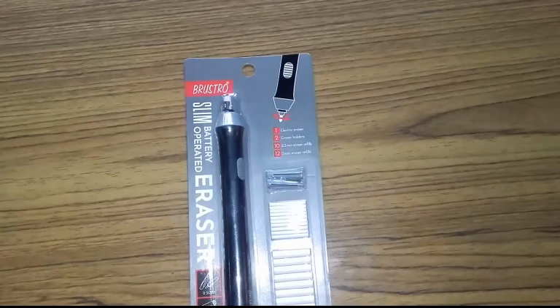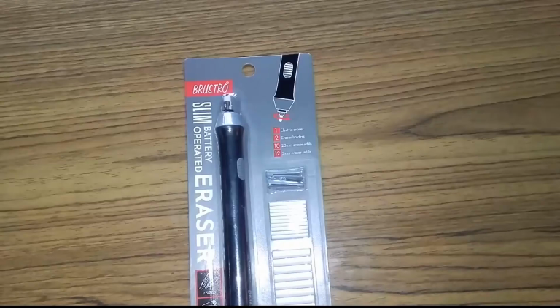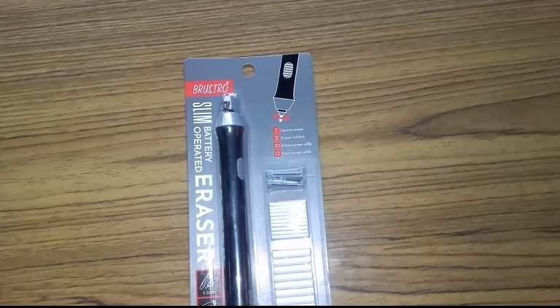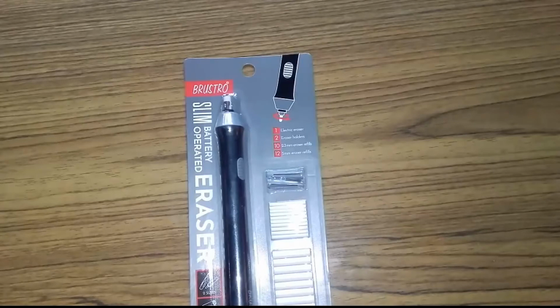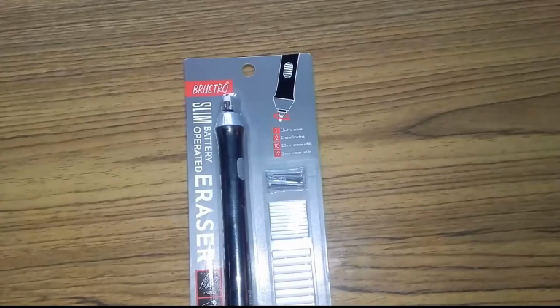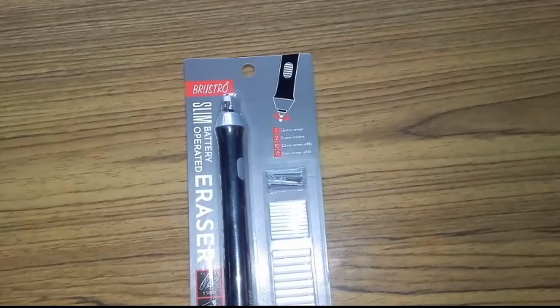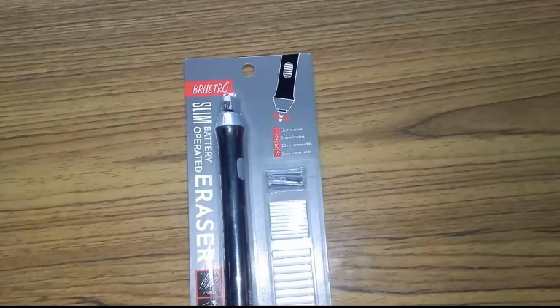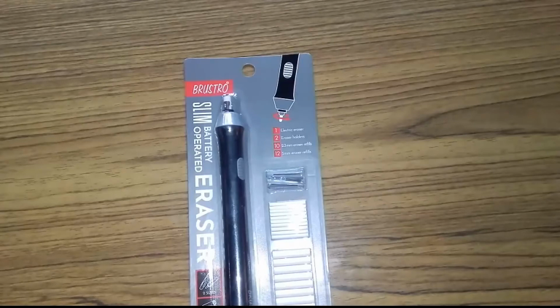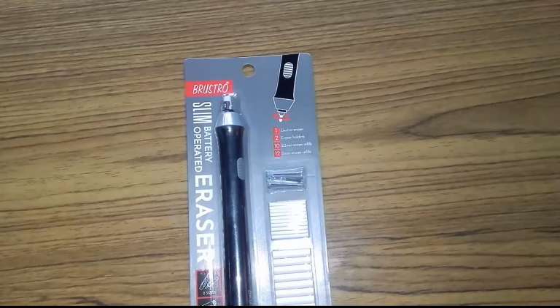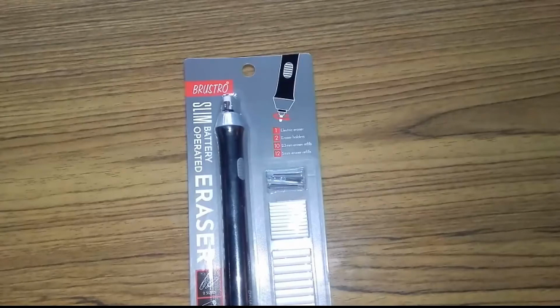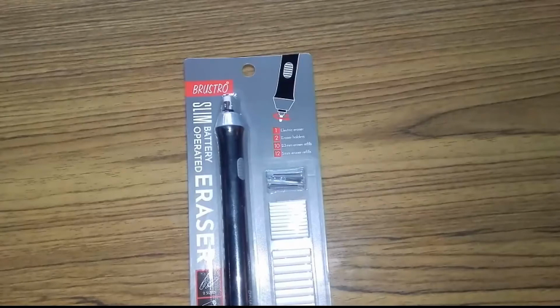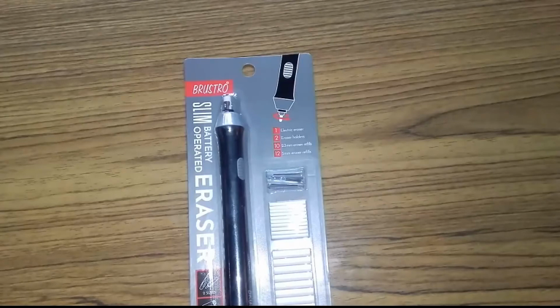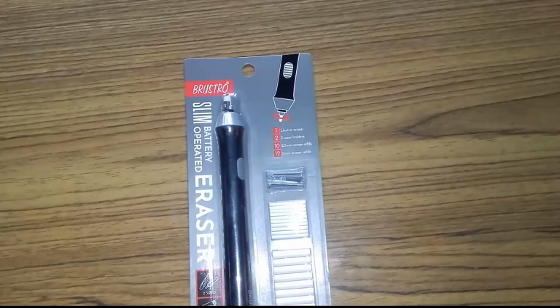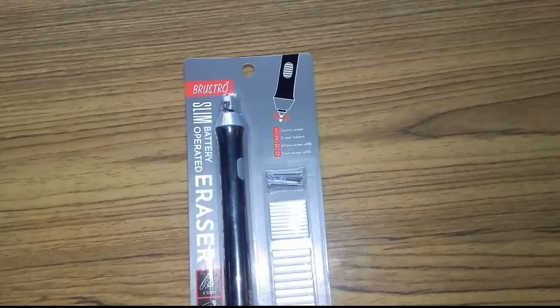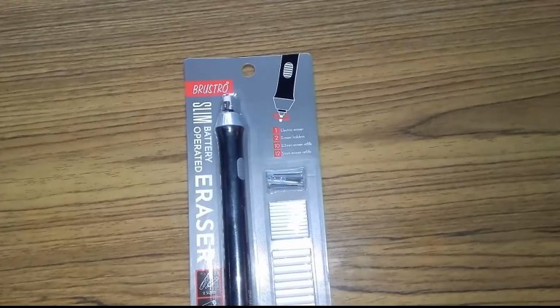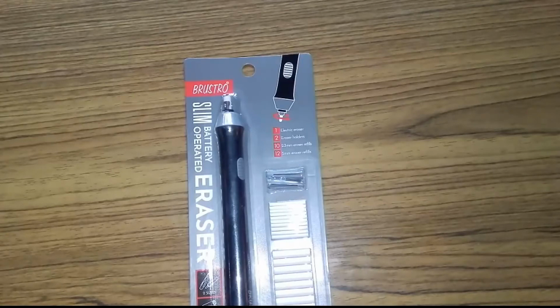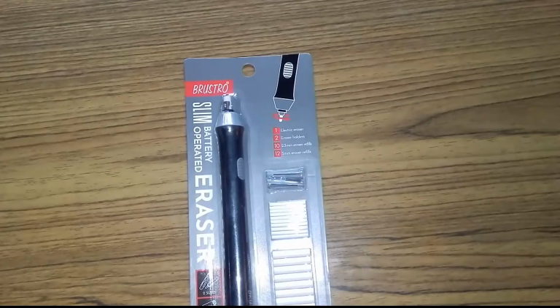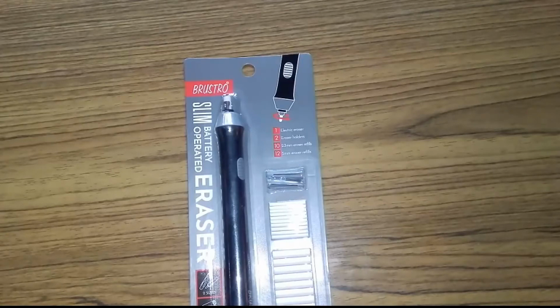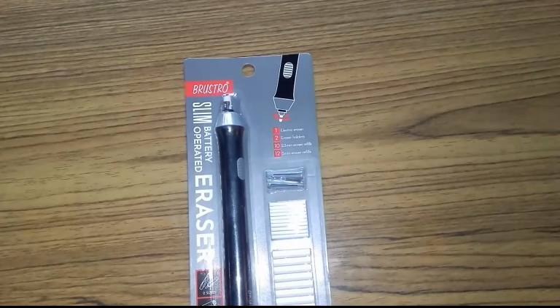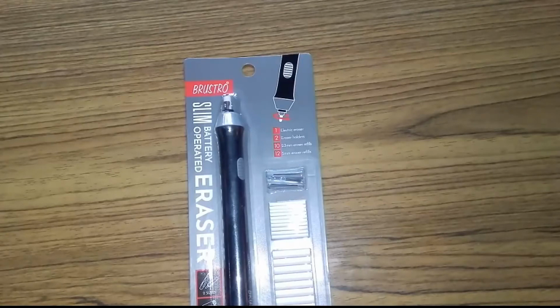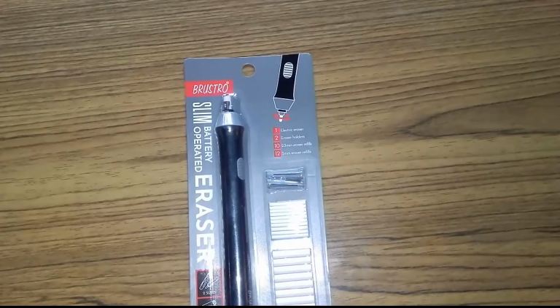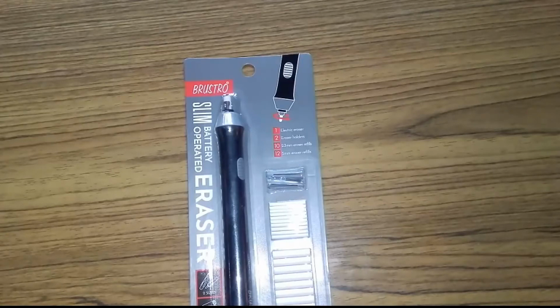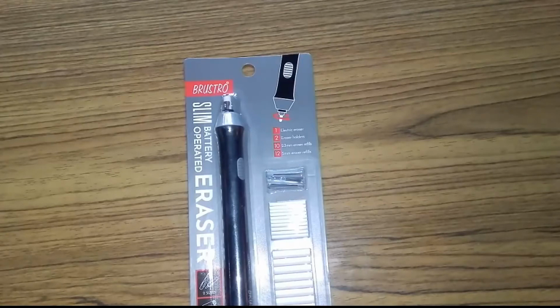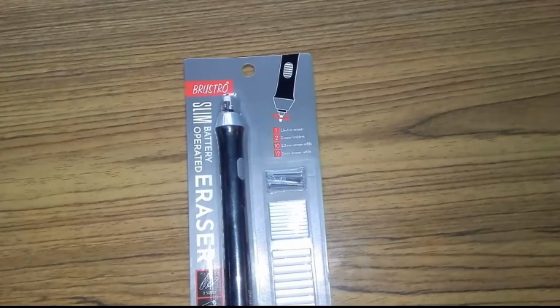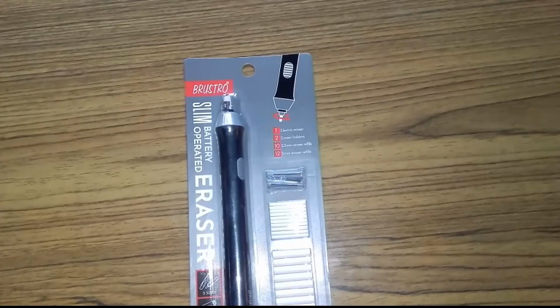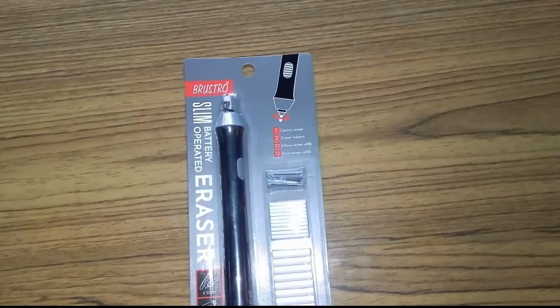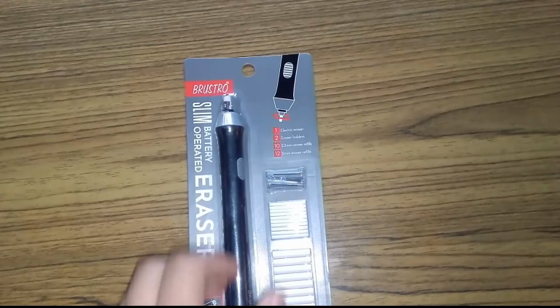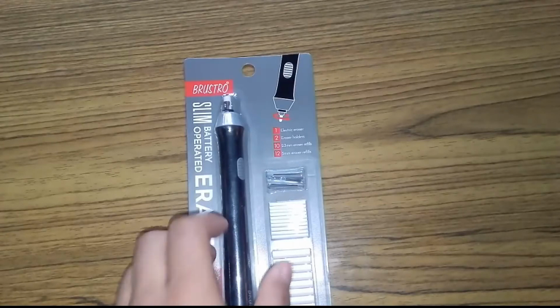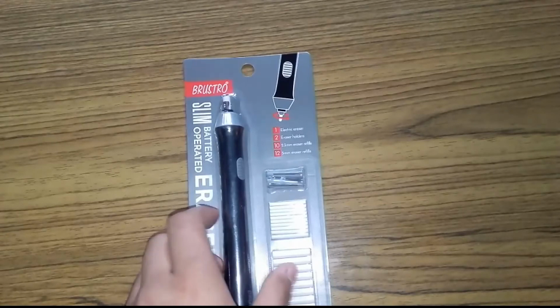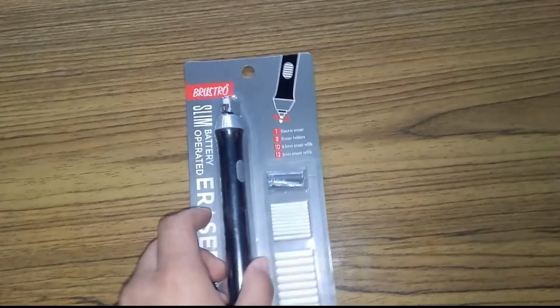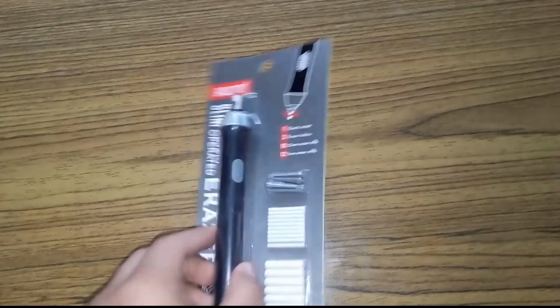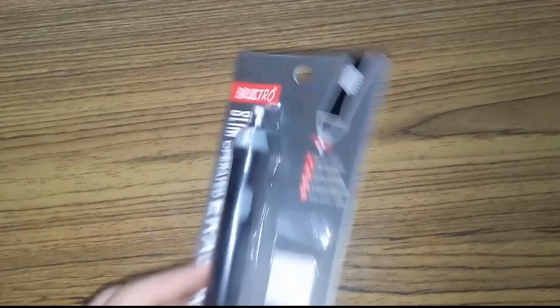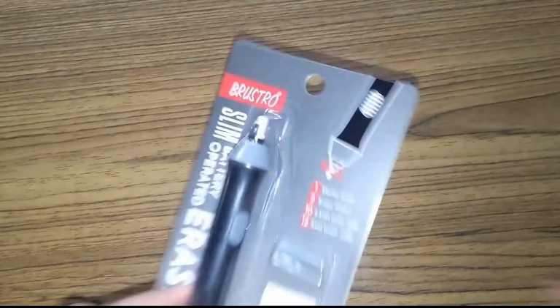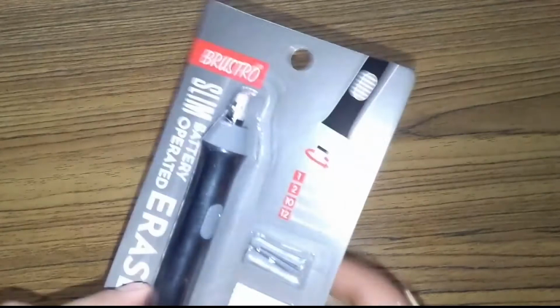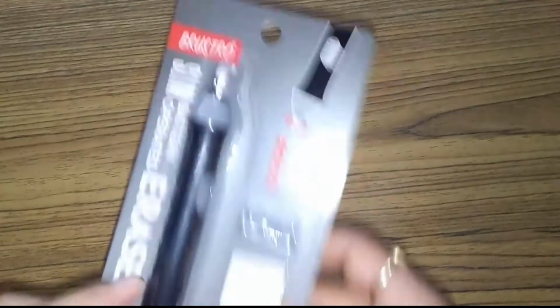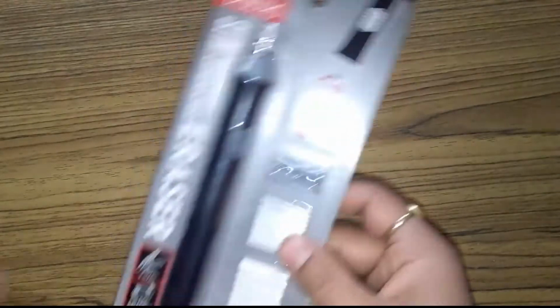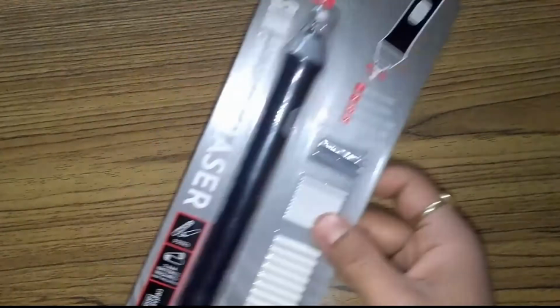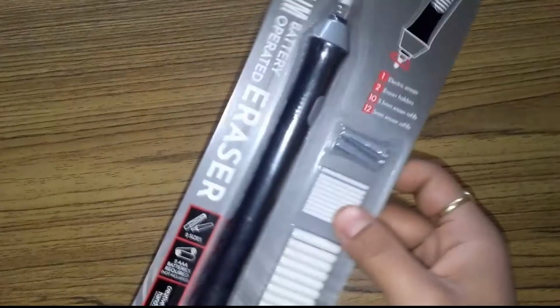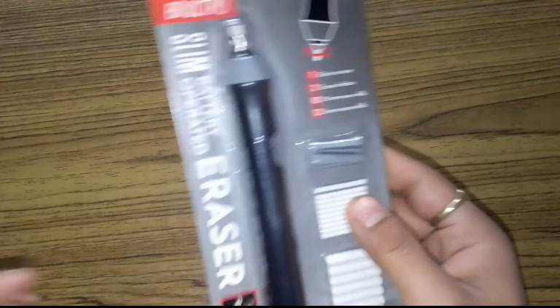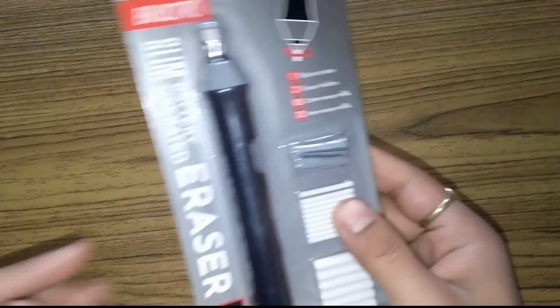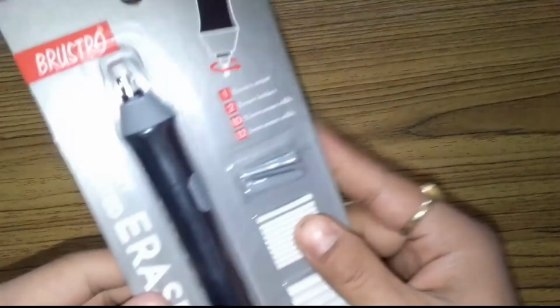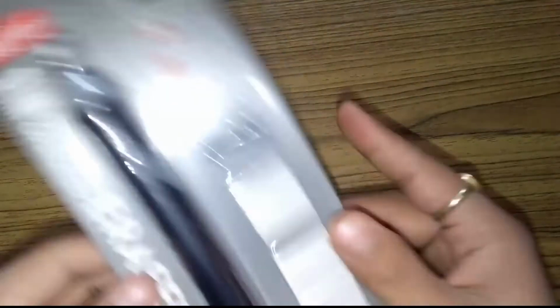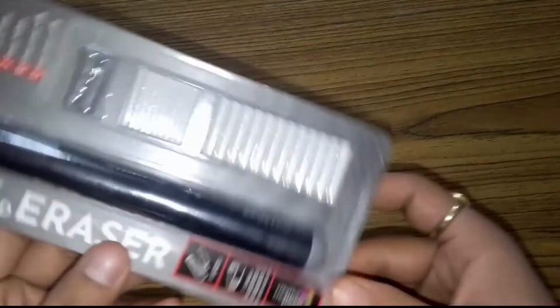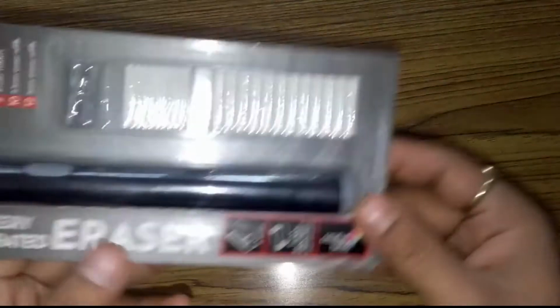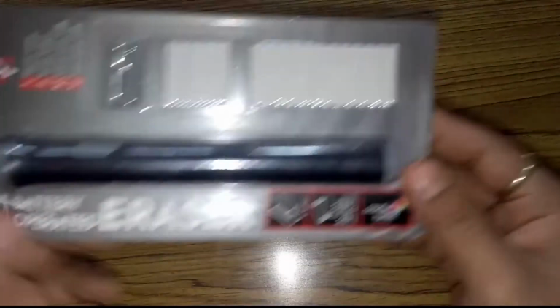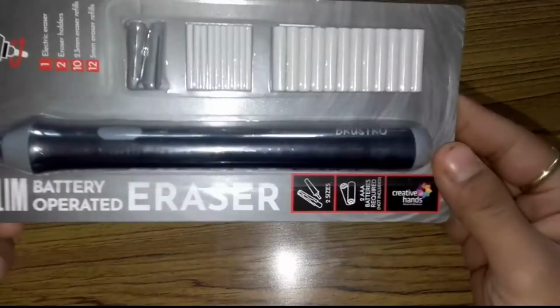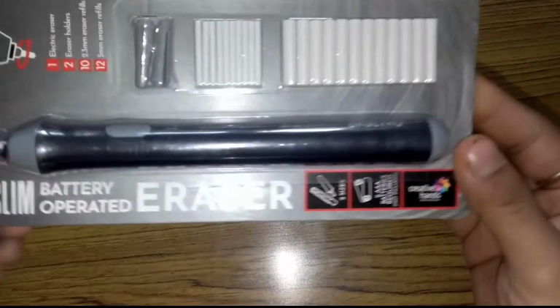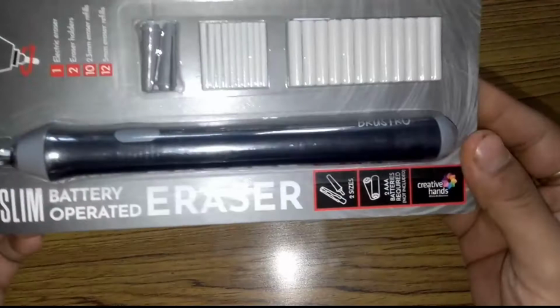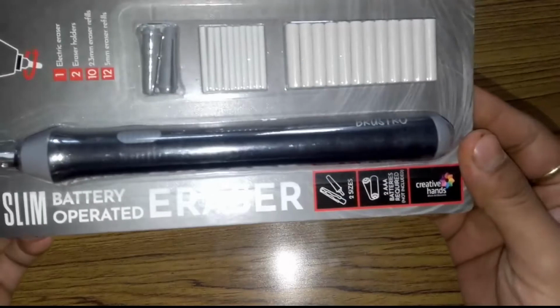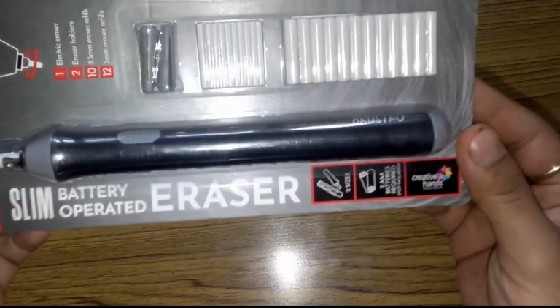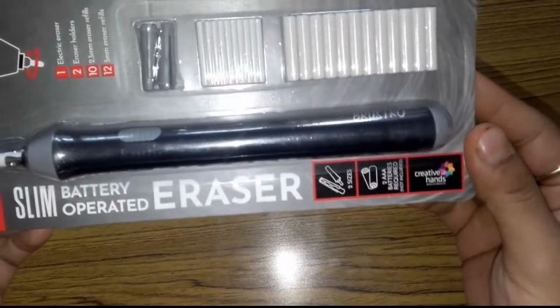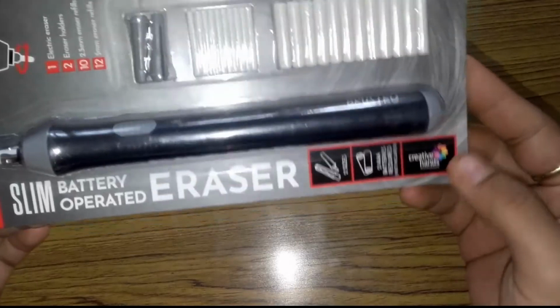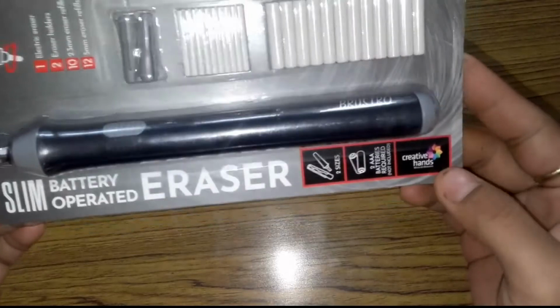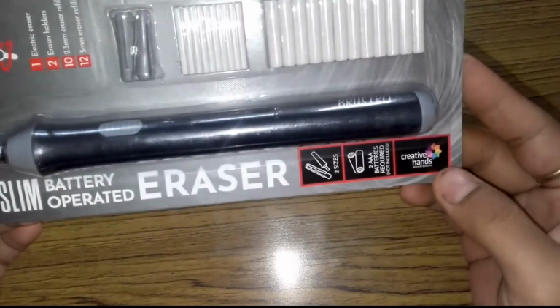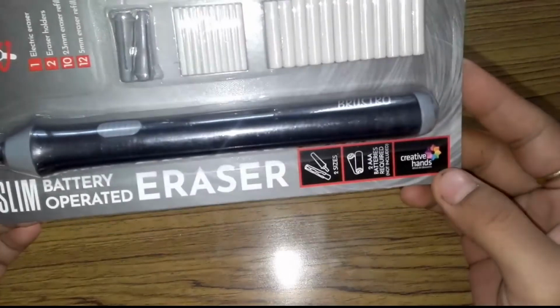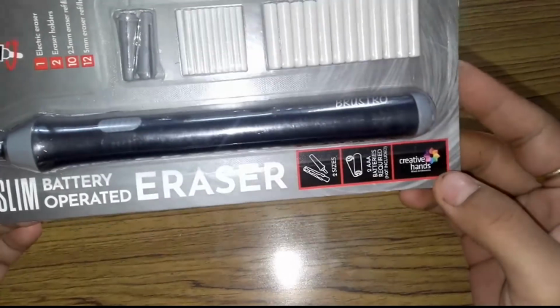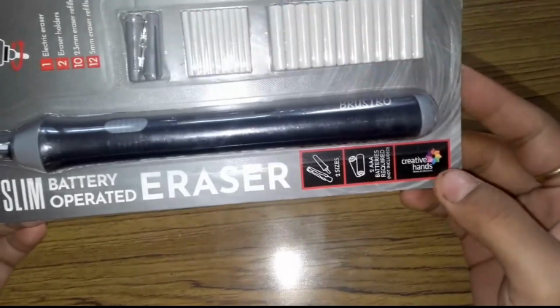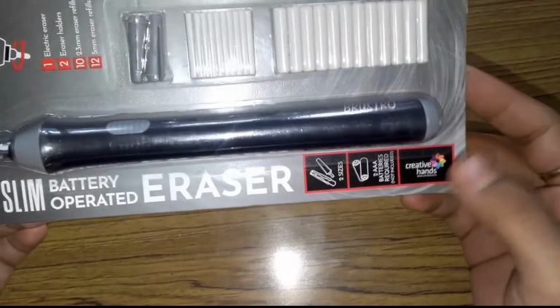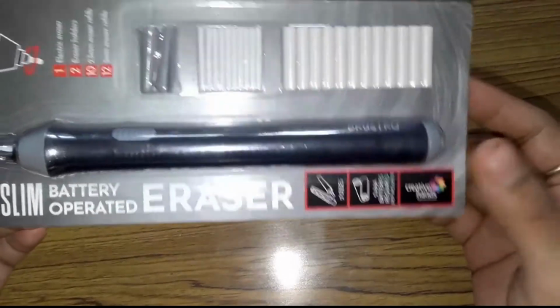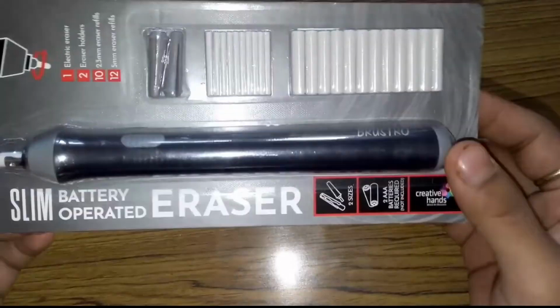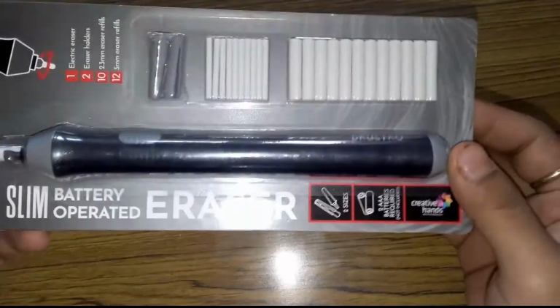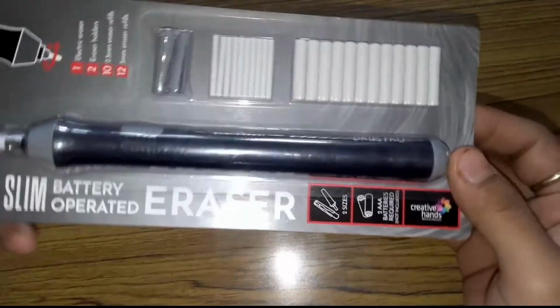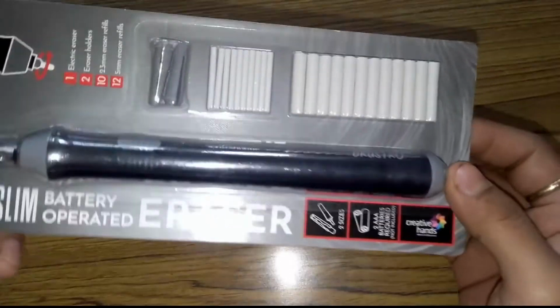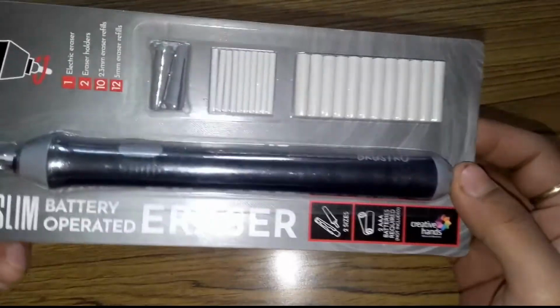Hello friends, welcome to my channel. Today we are going to review the Droshto brand slim battery eraser, which I have purchased from Creative Hands.